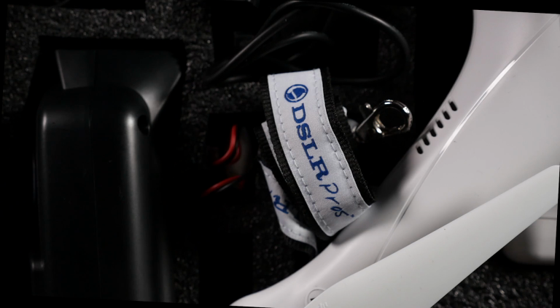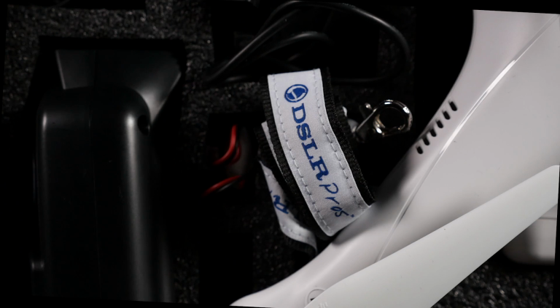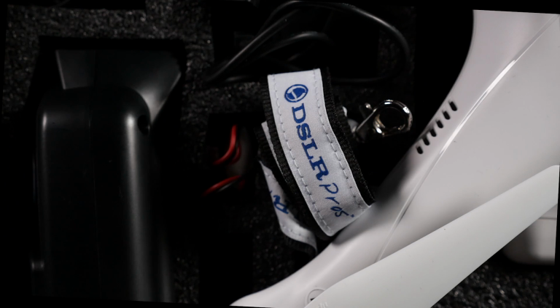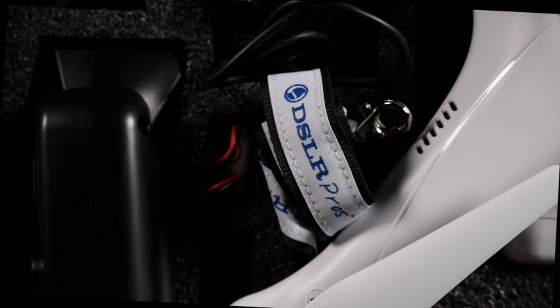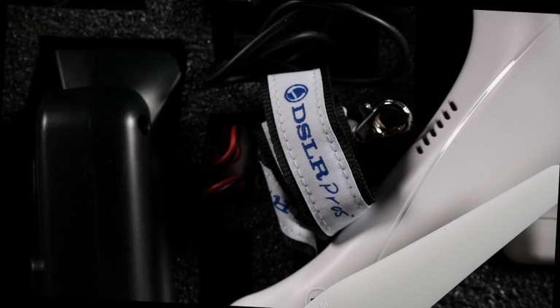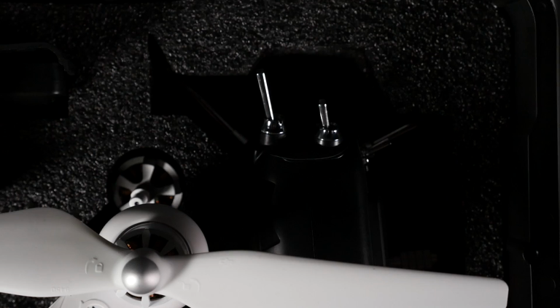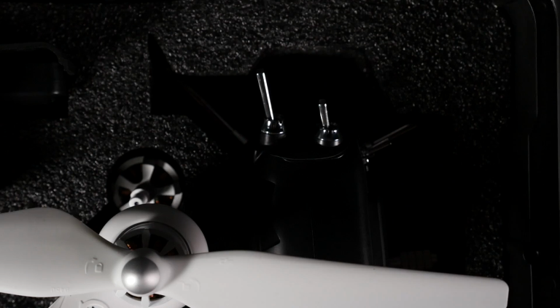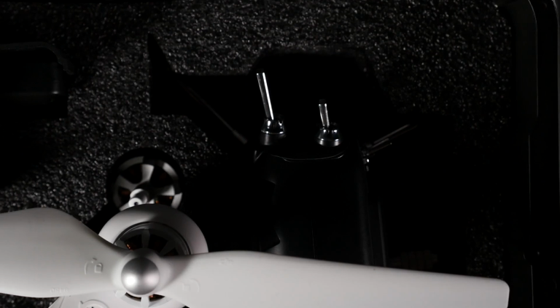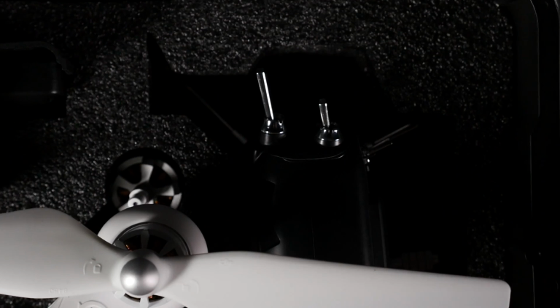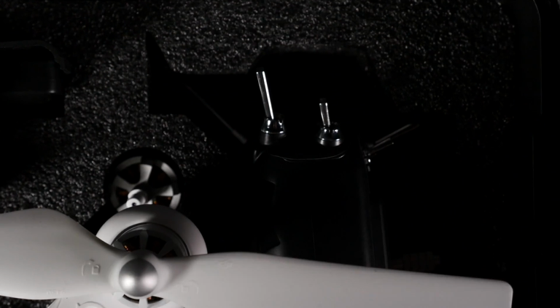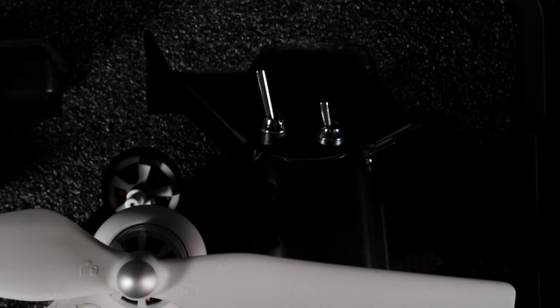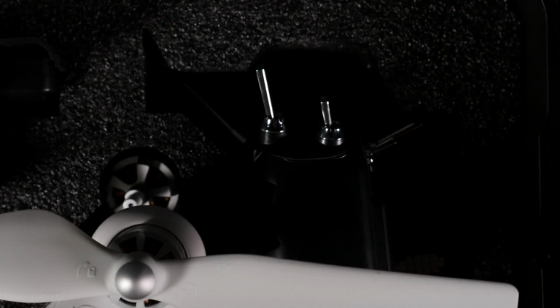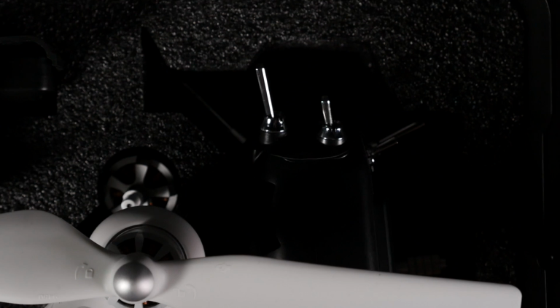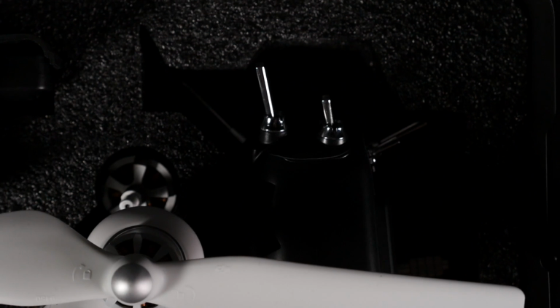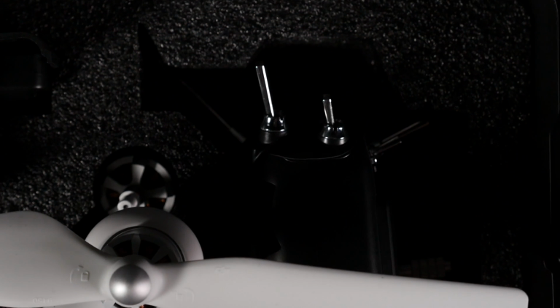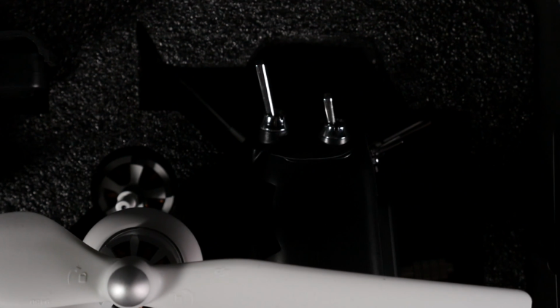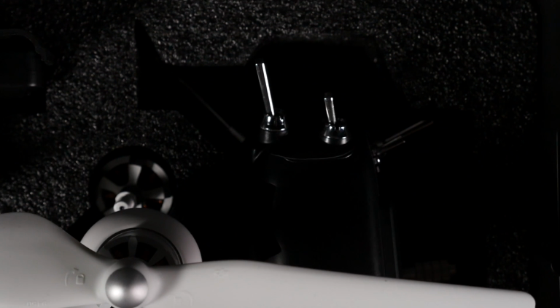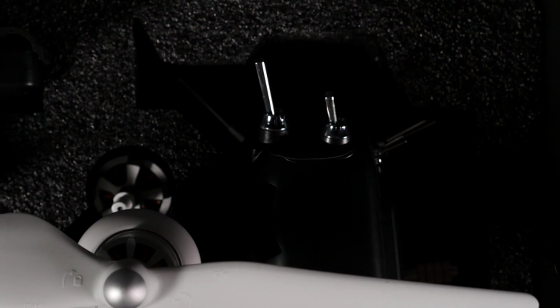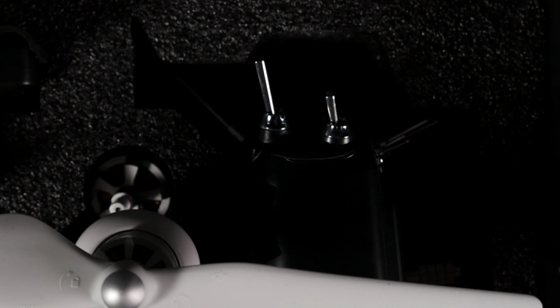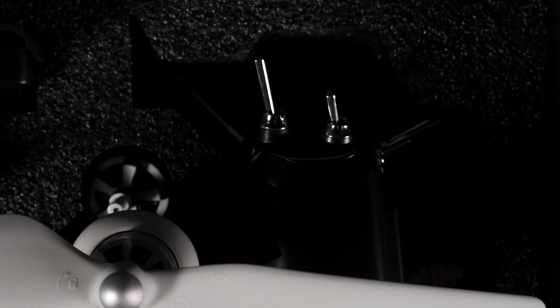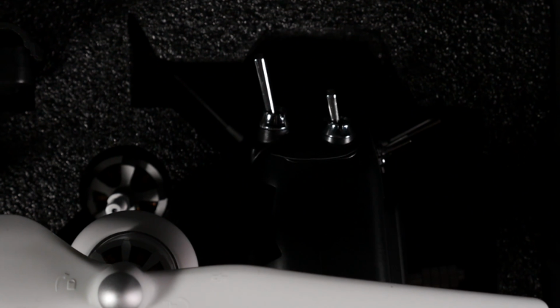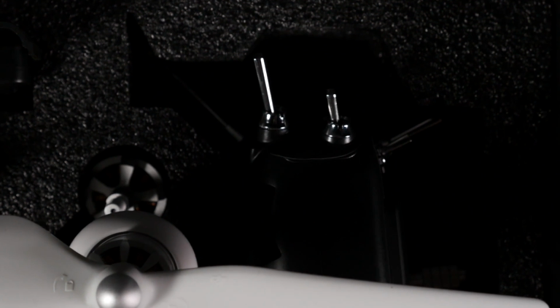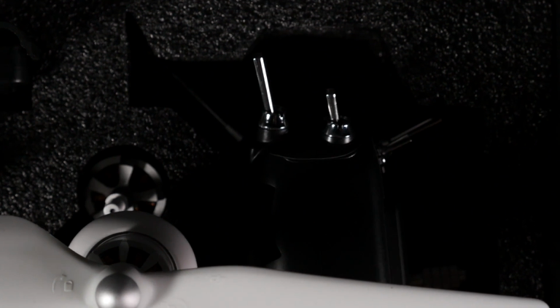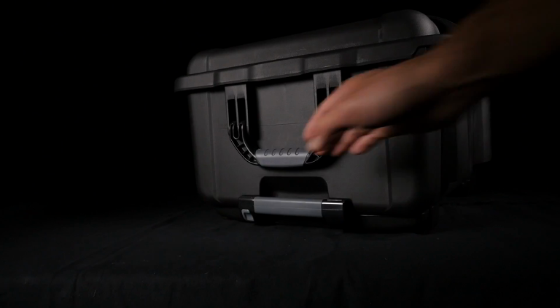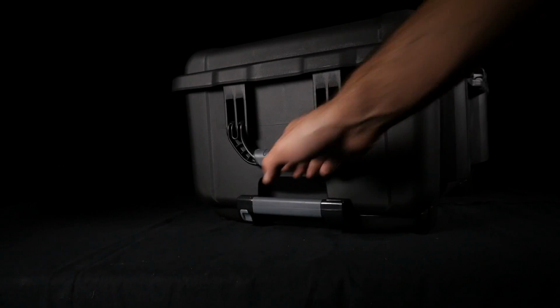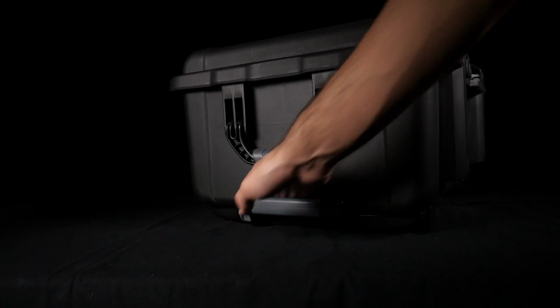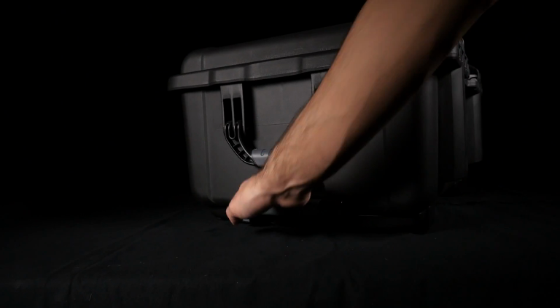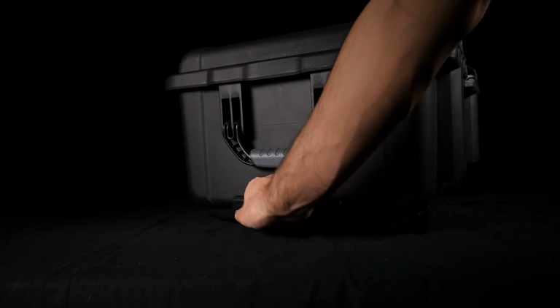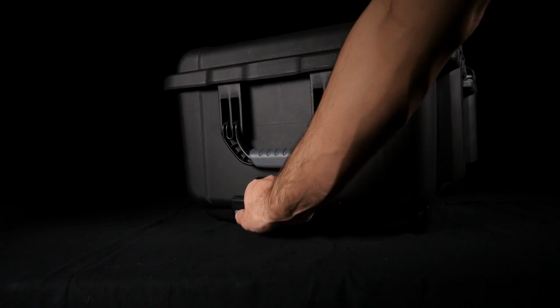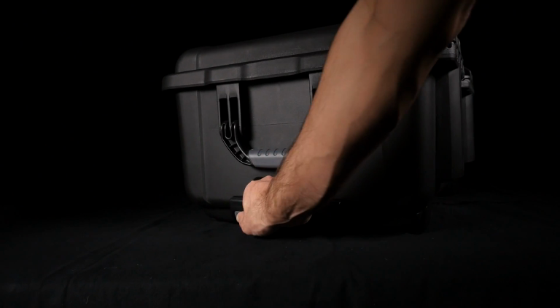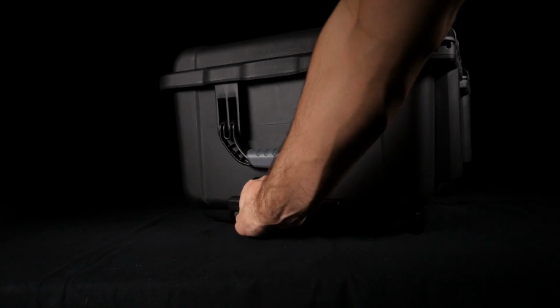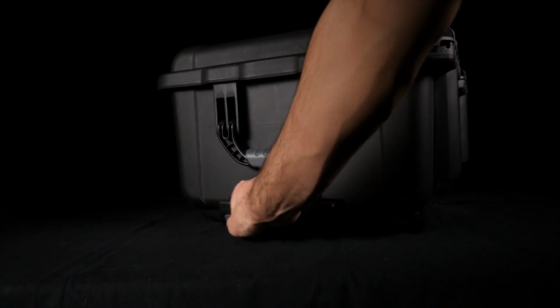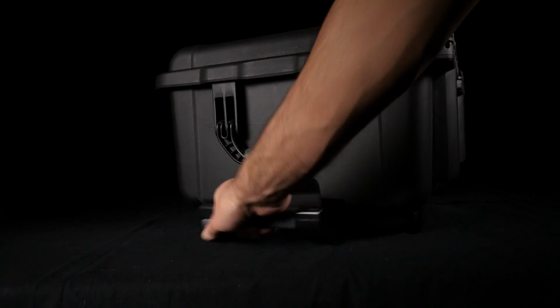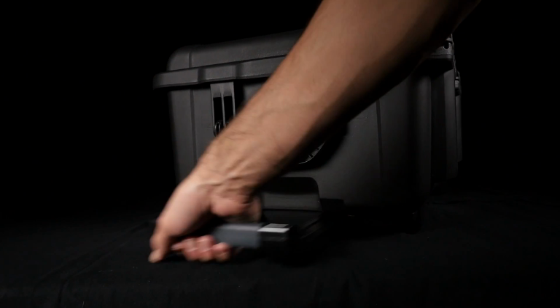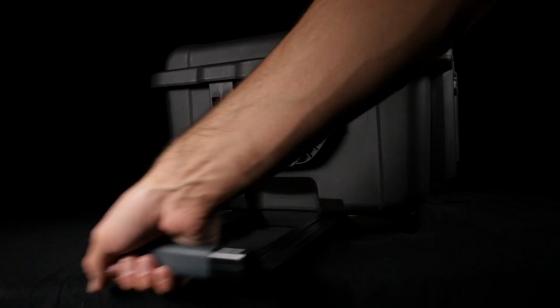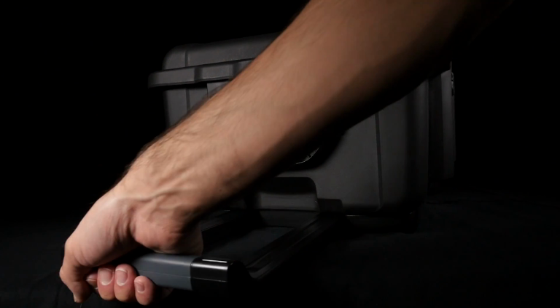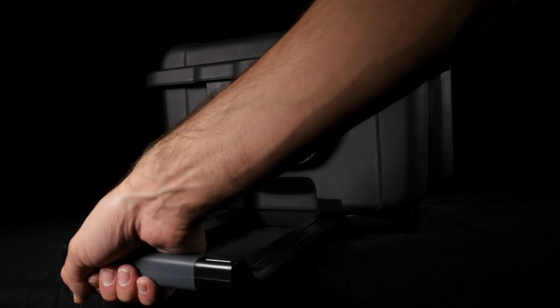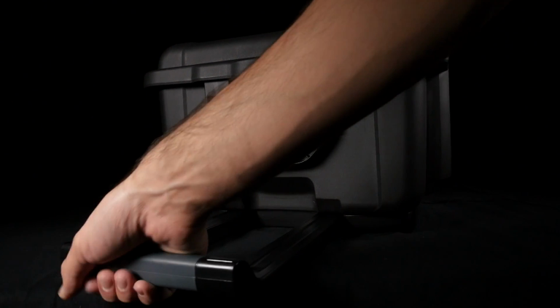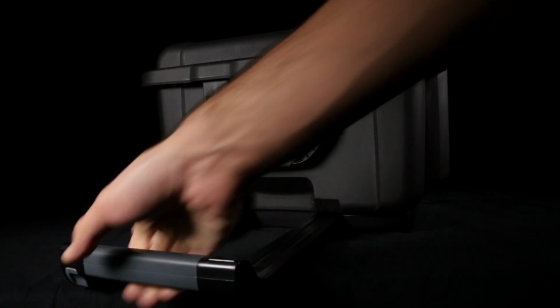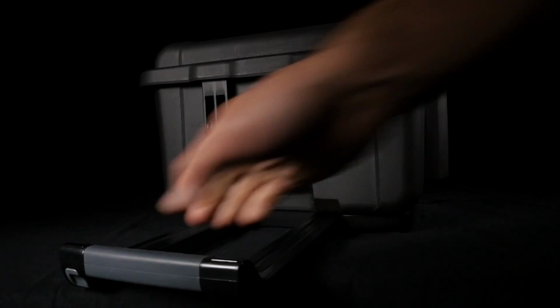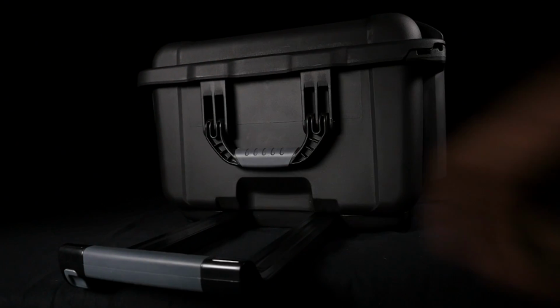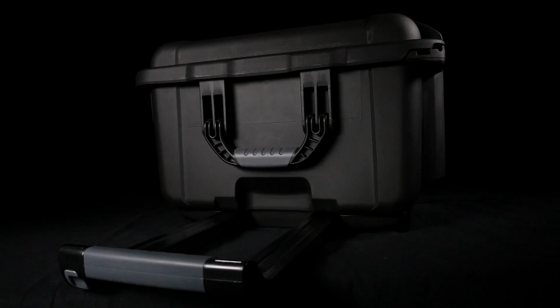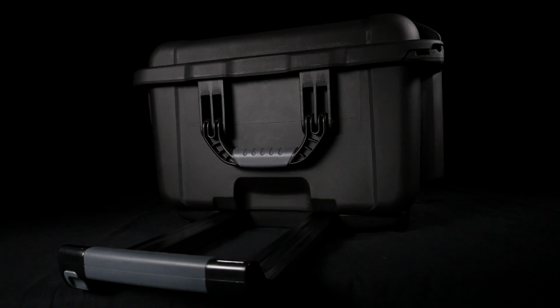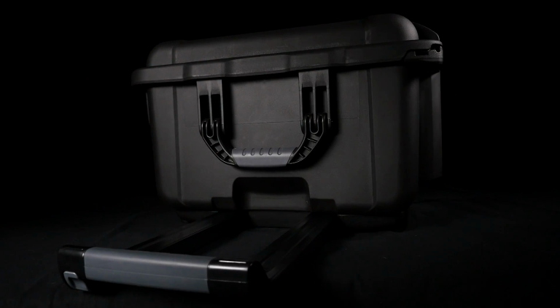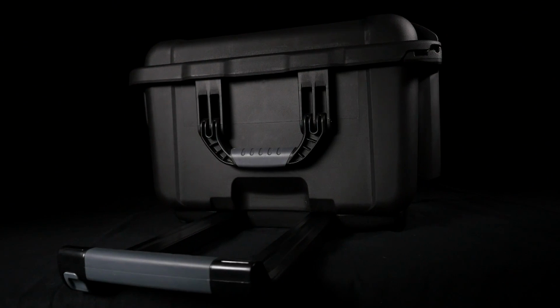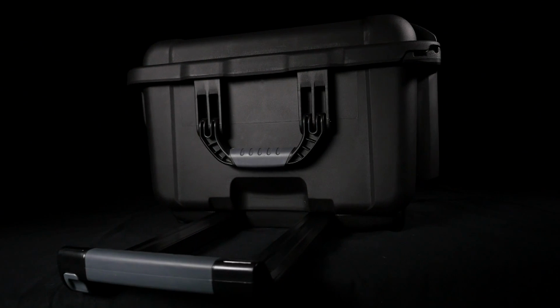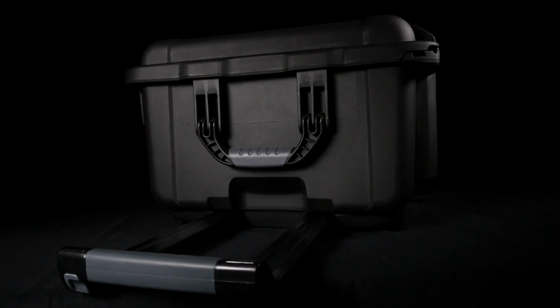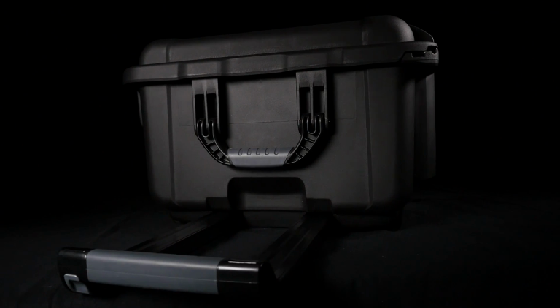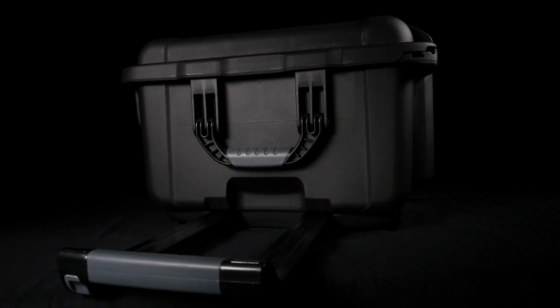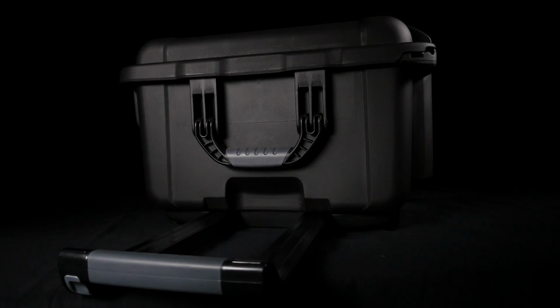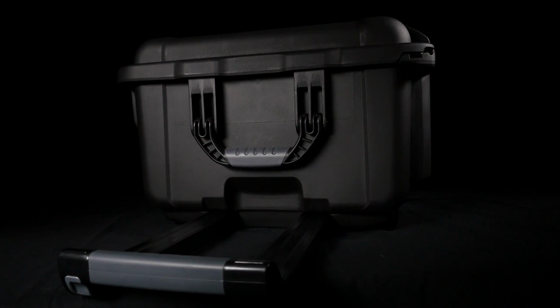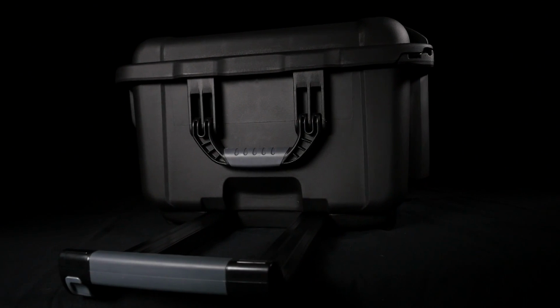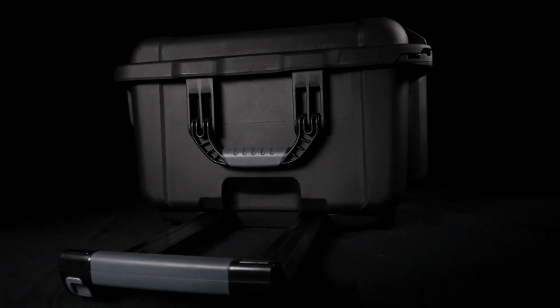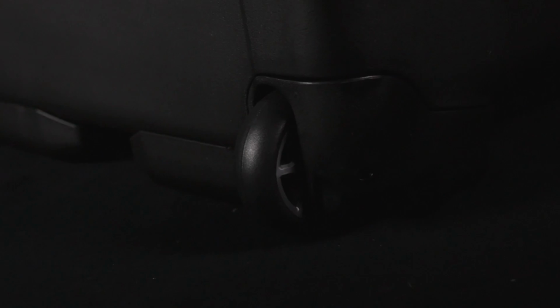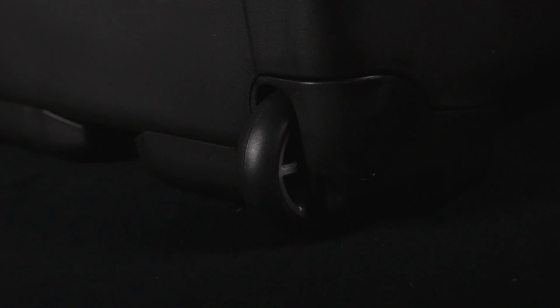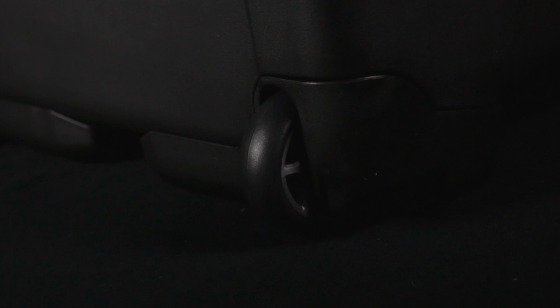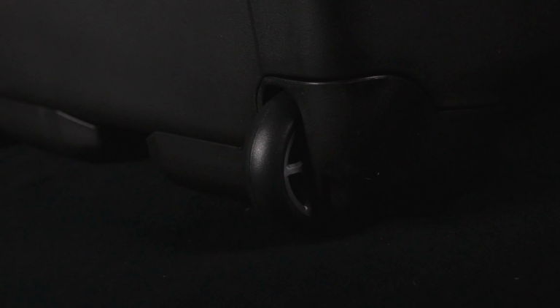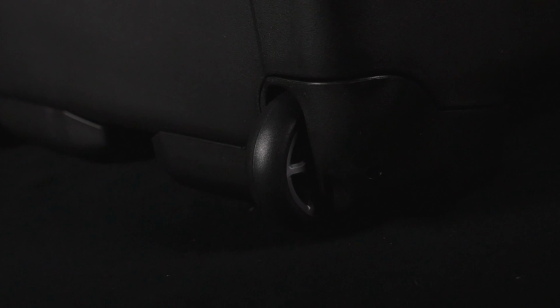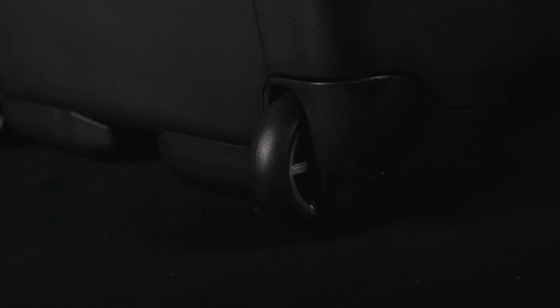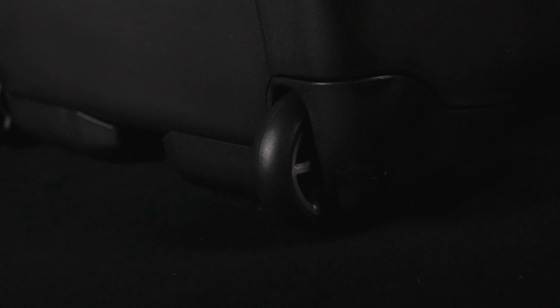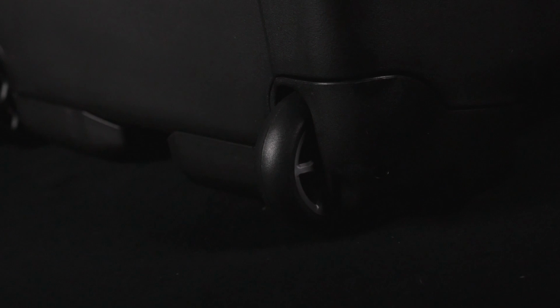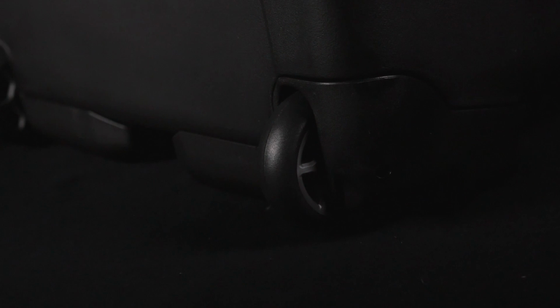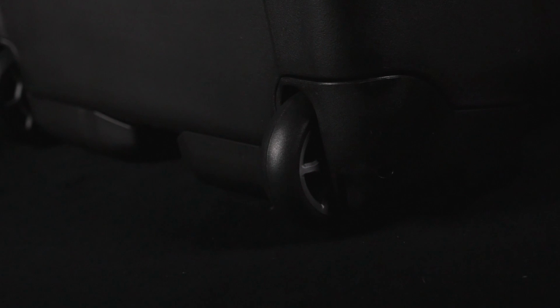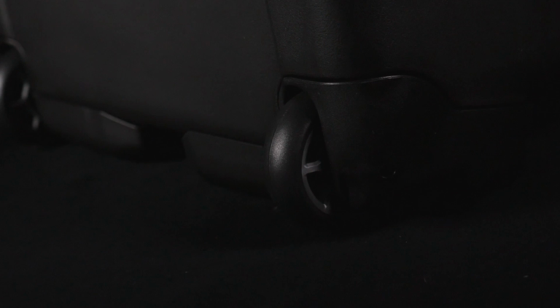The DSLR Pros CAN Cinema Edition kit comes in a crush-proof, waterproof case that features custom-cut foam inserts and convenient transportation with a retractable handle and rolling wheels.